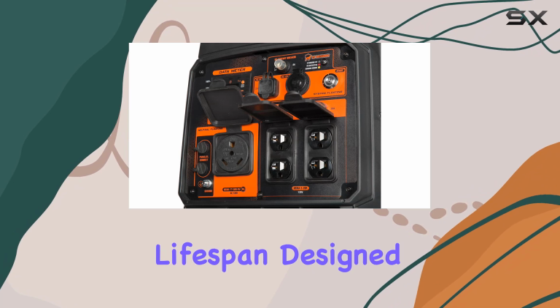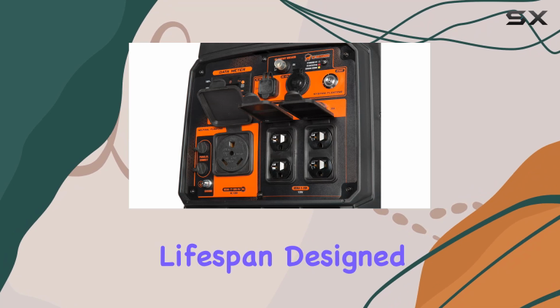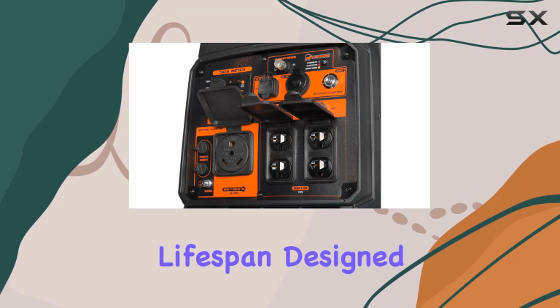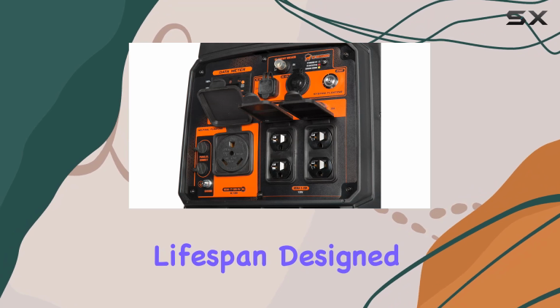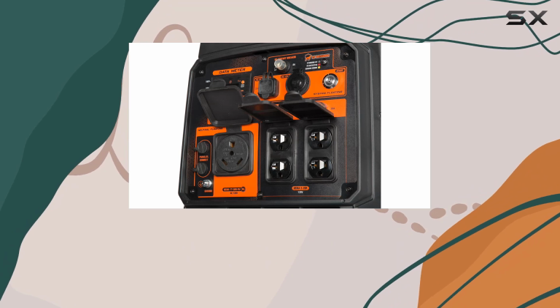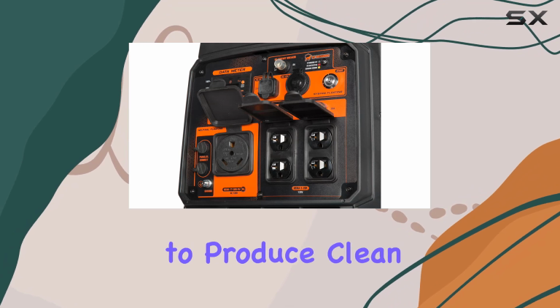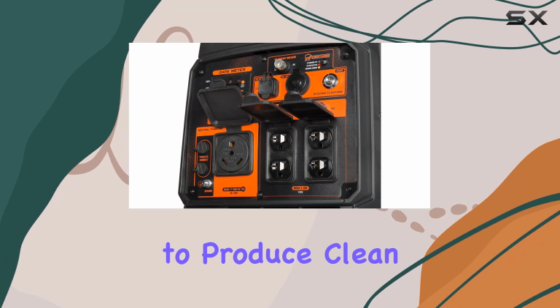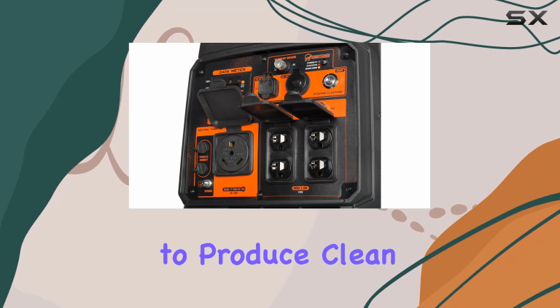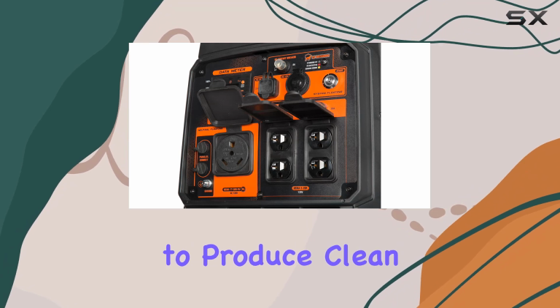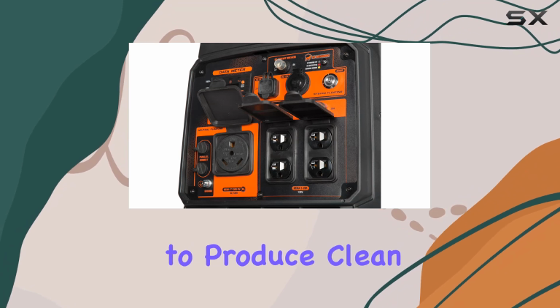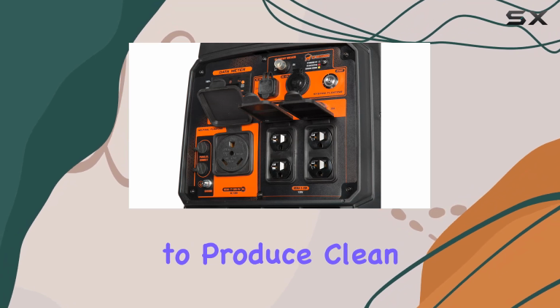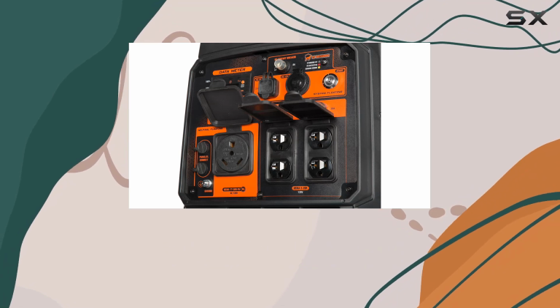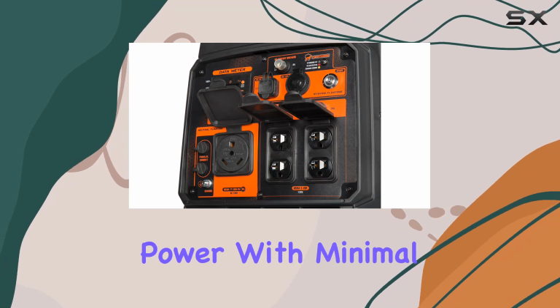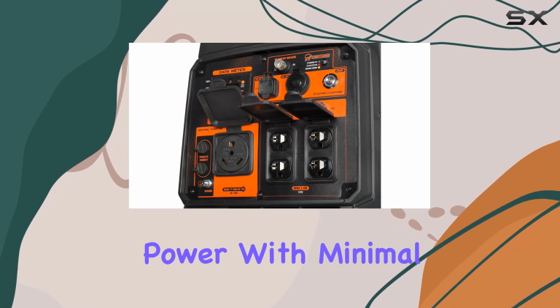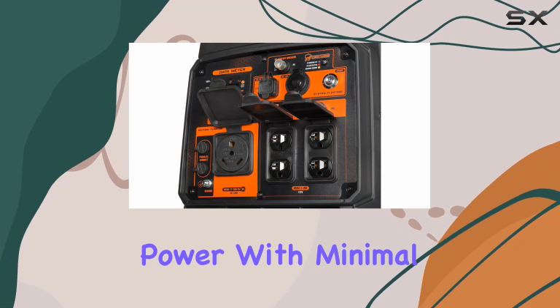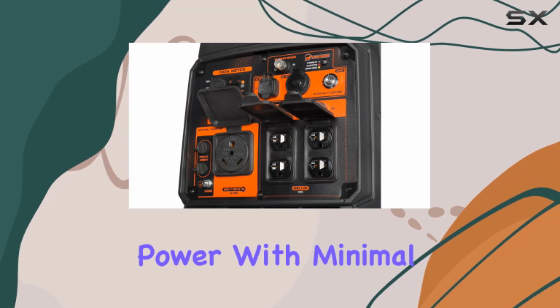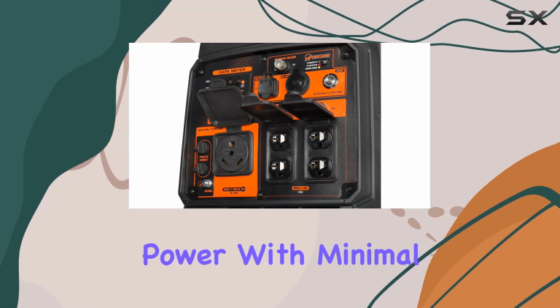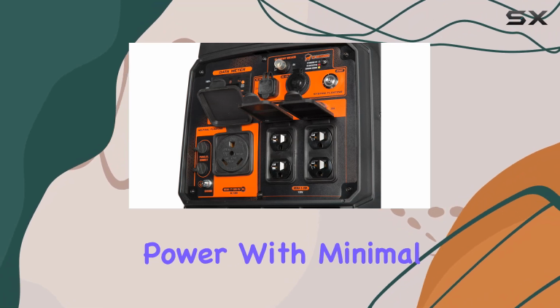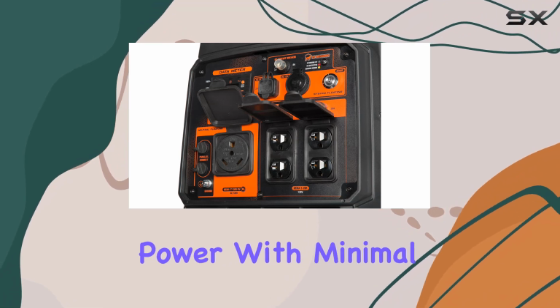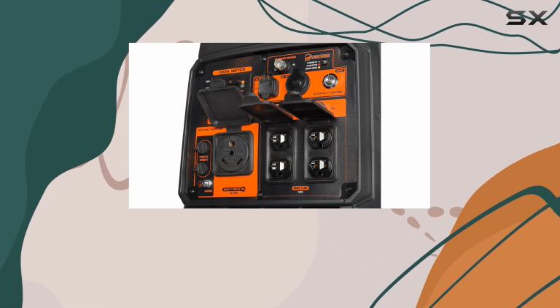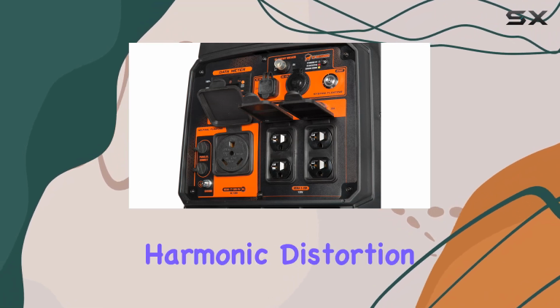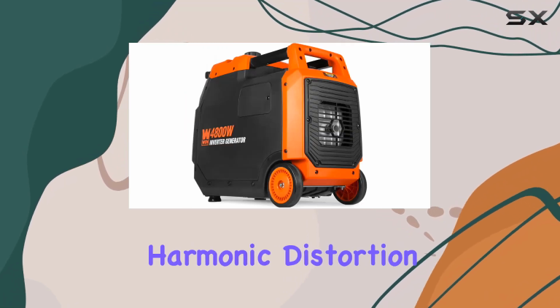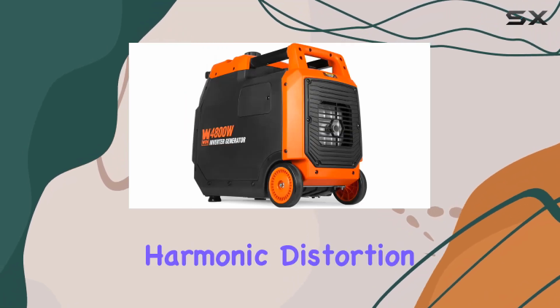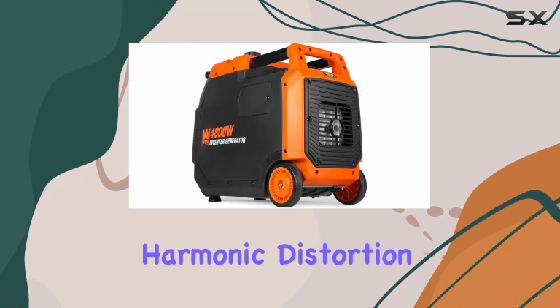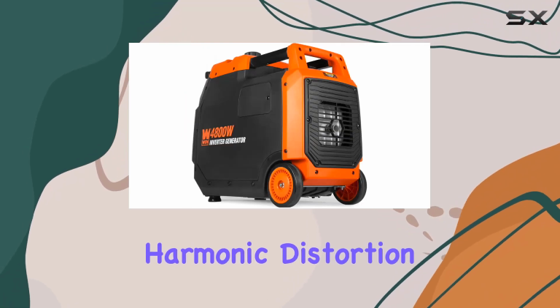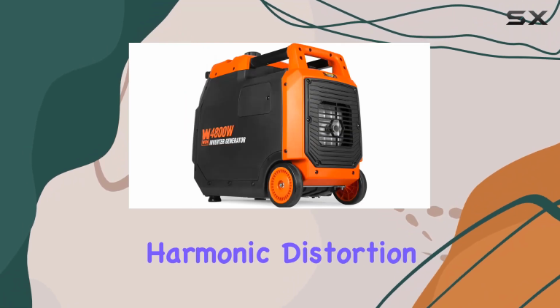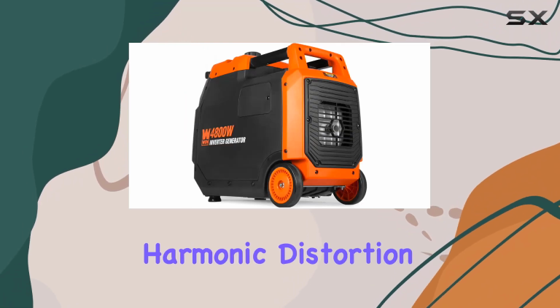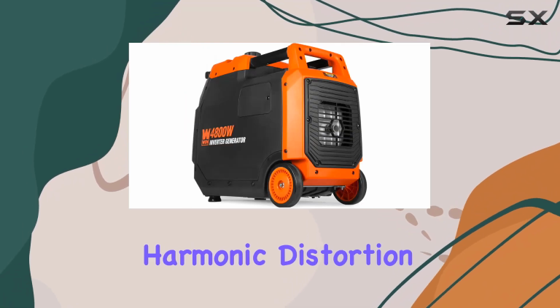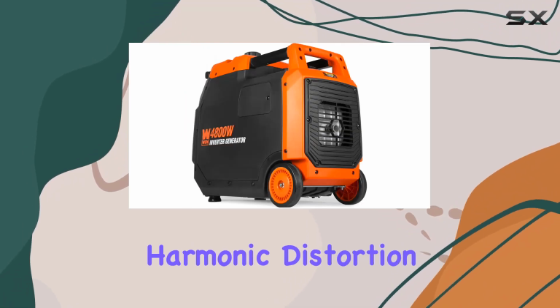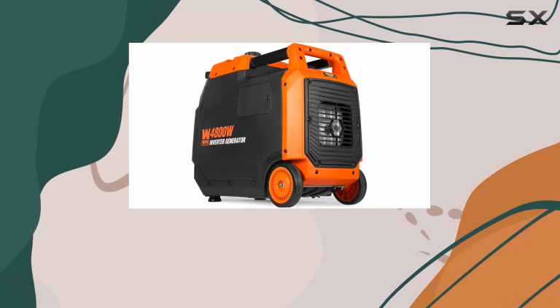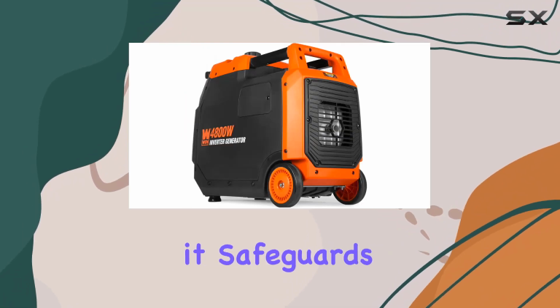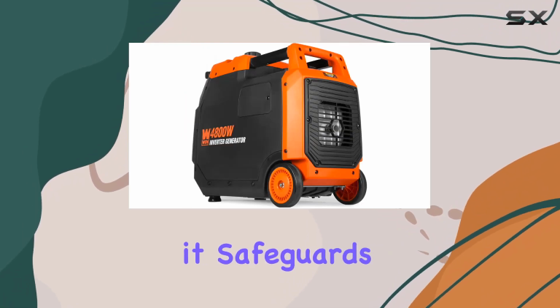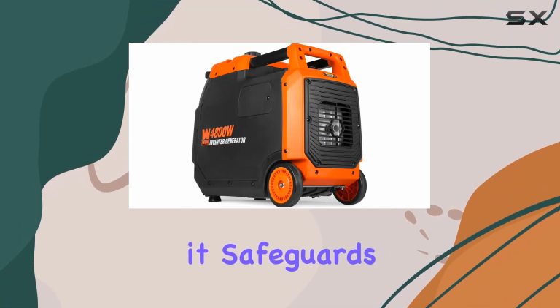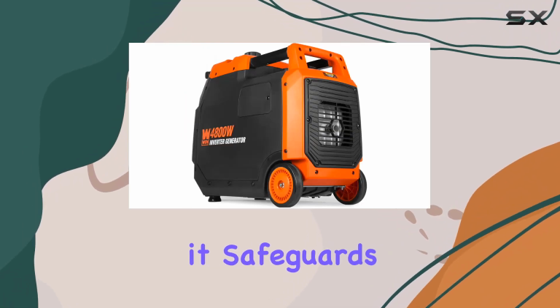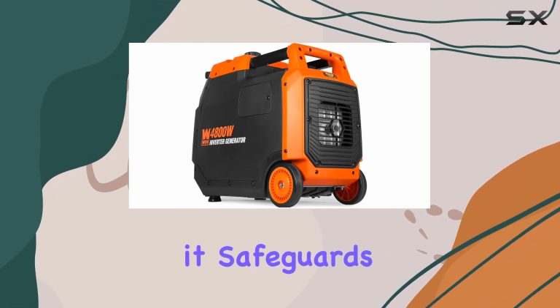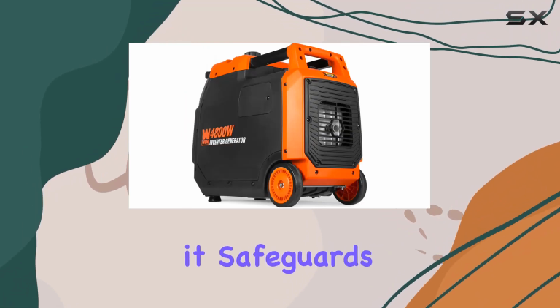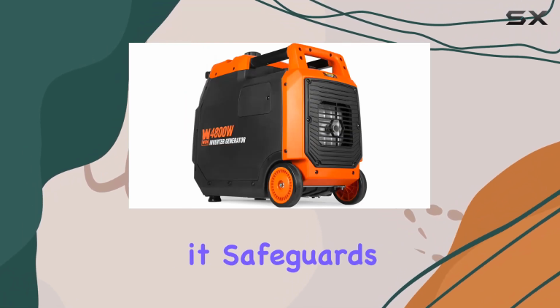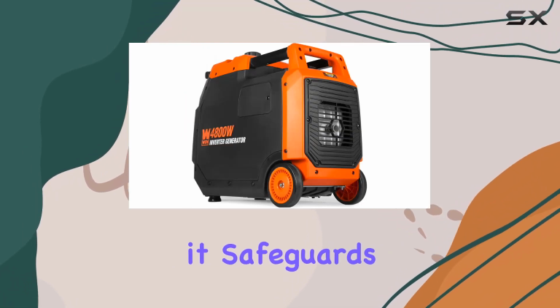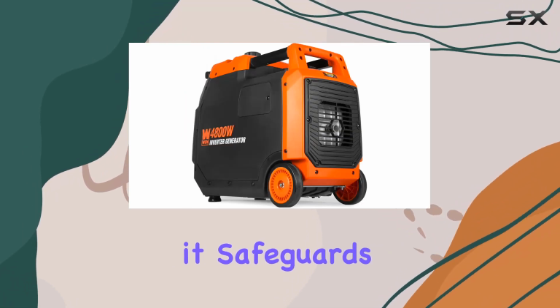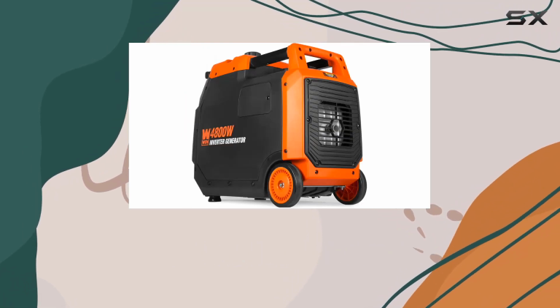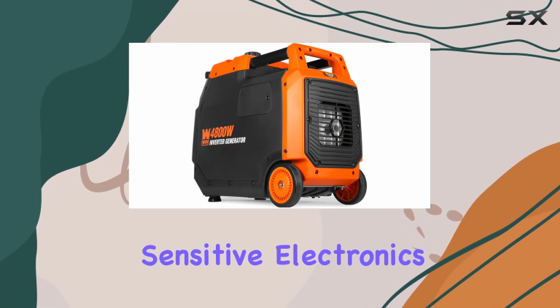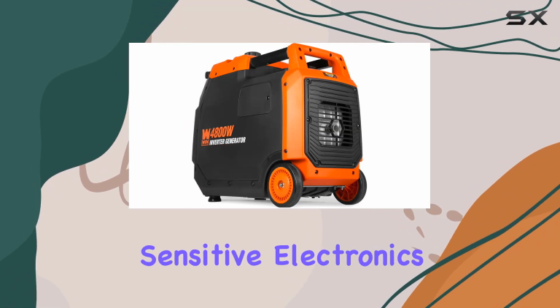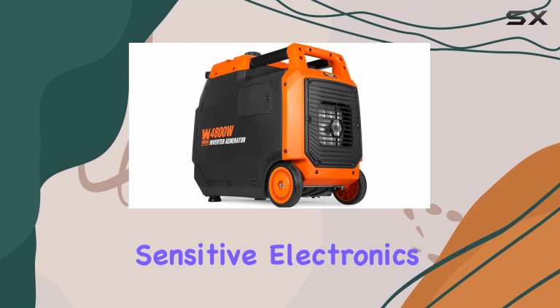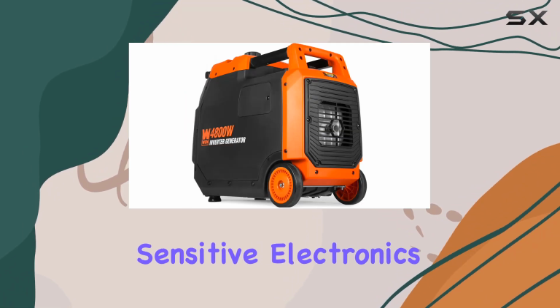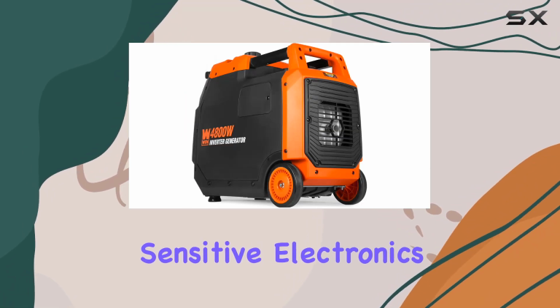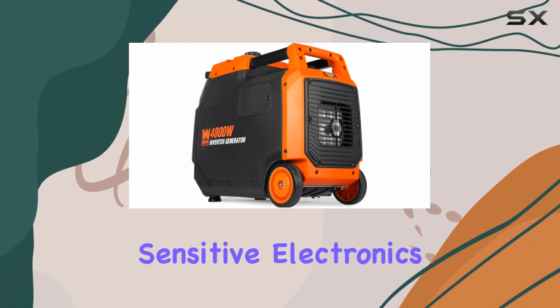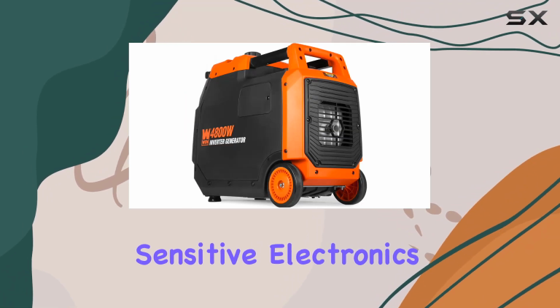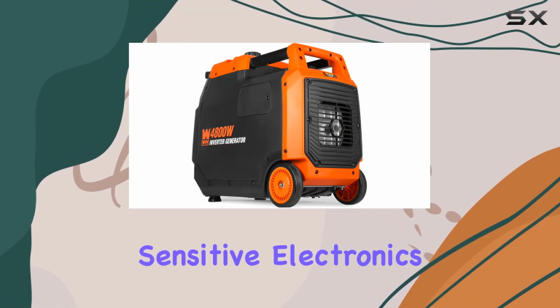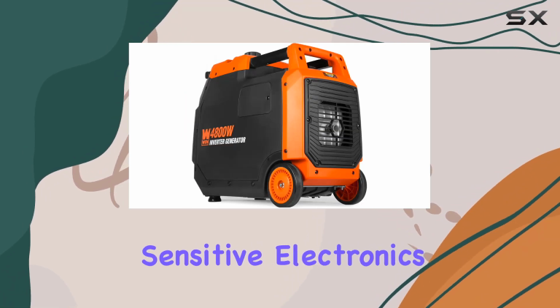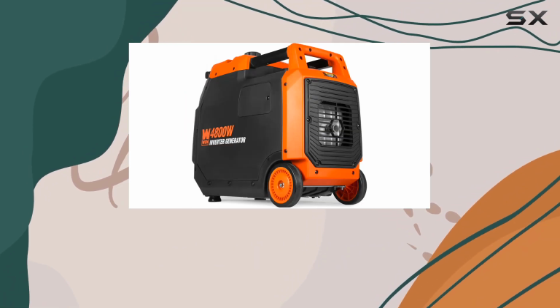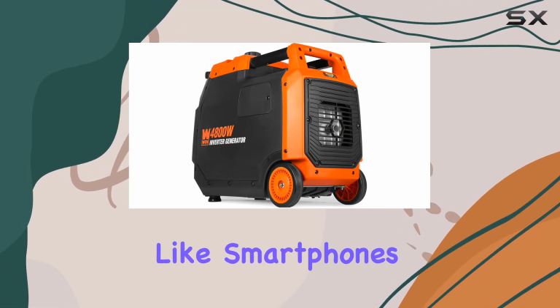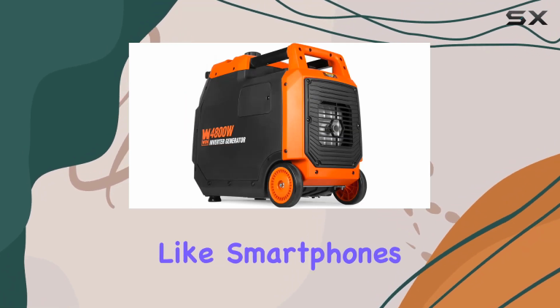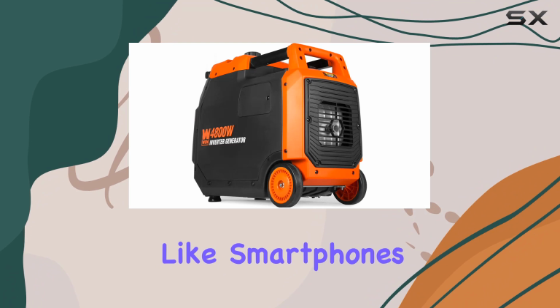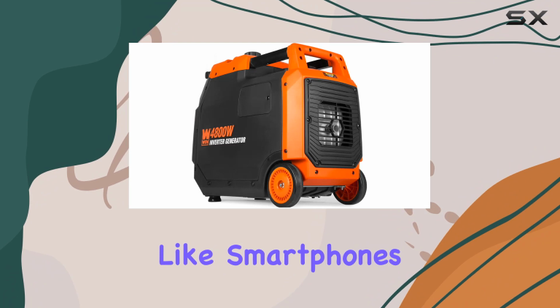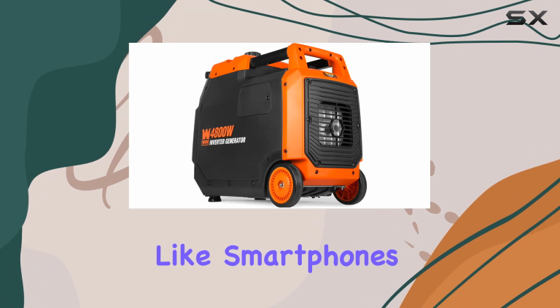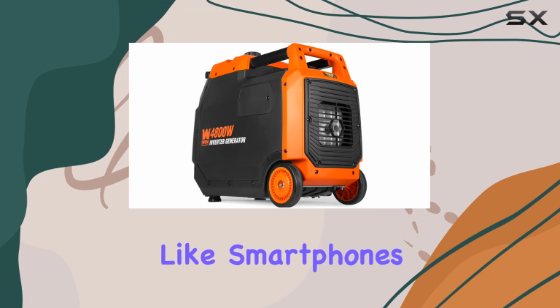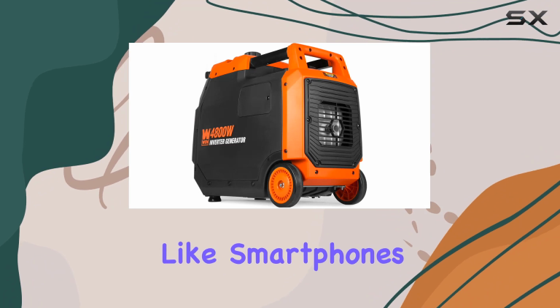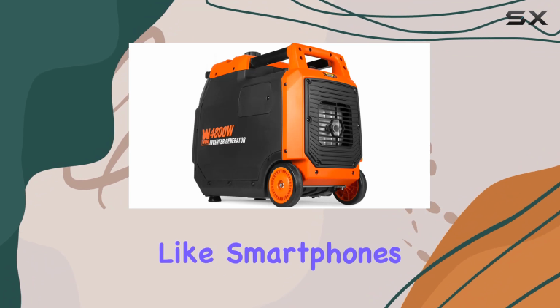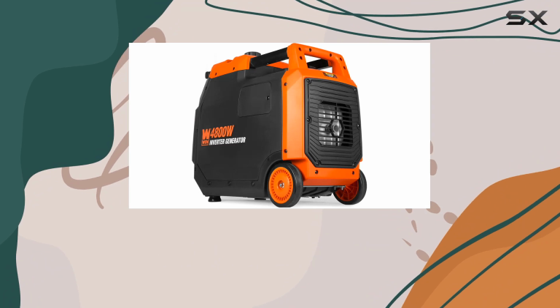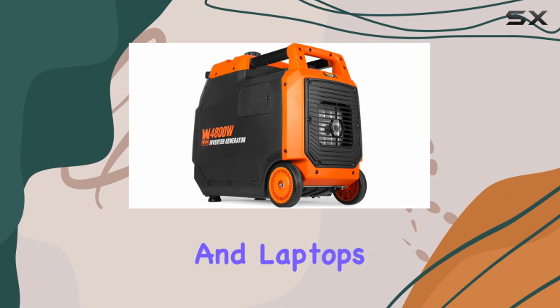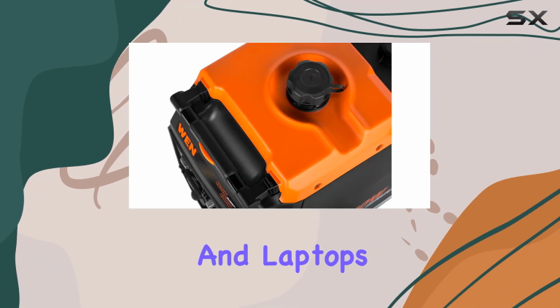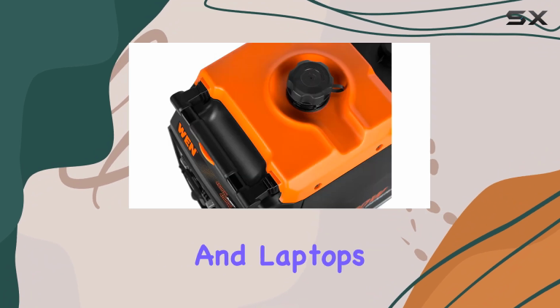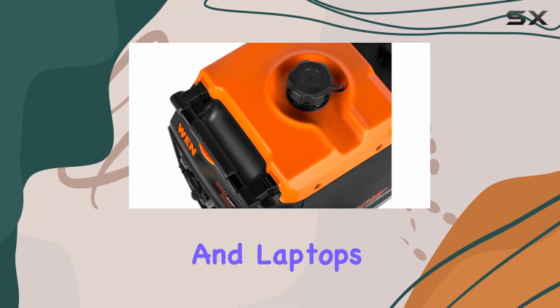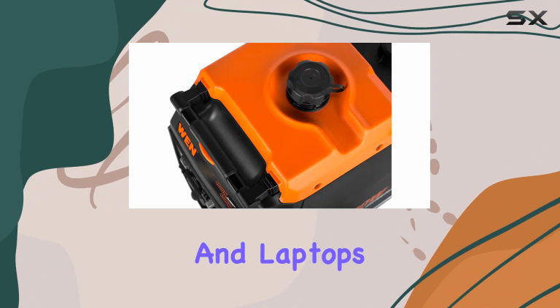Designed to produce clean power with minimal harmonic distortion, it safeguards sensitive electronics like smartphones and laptops.